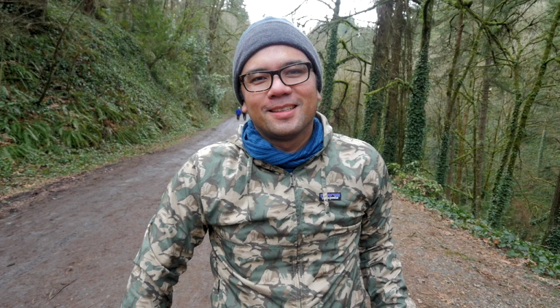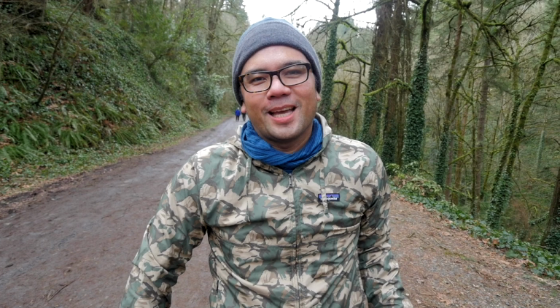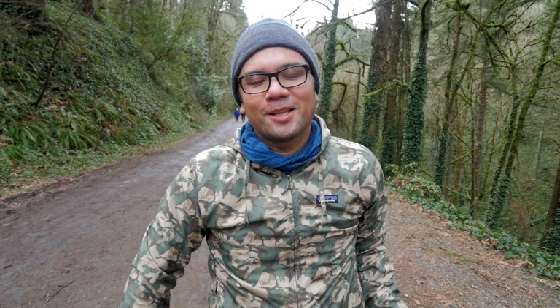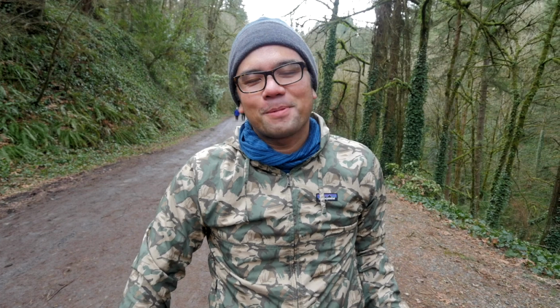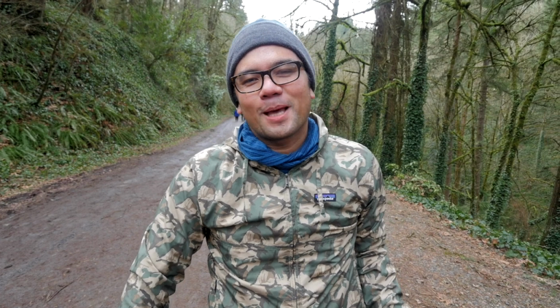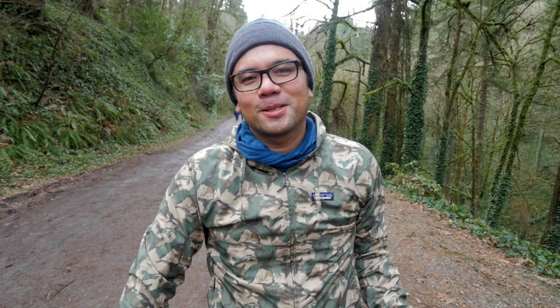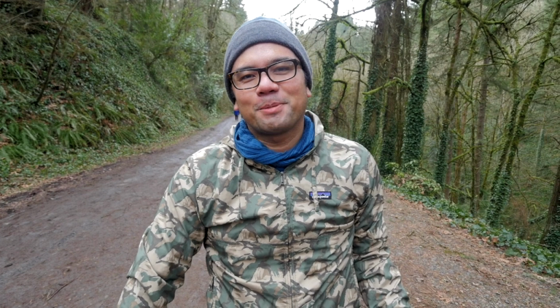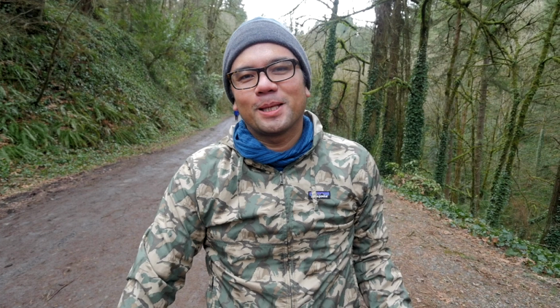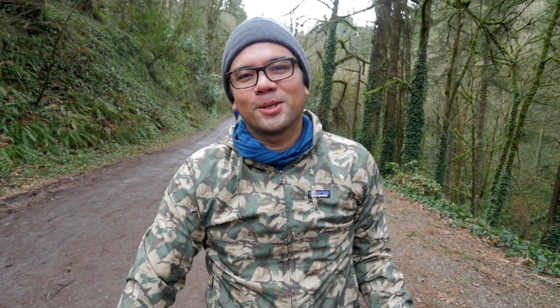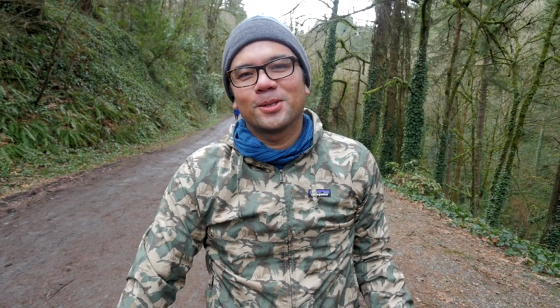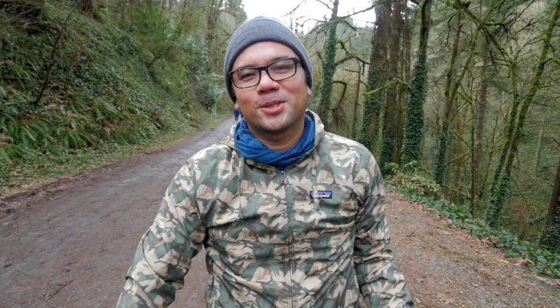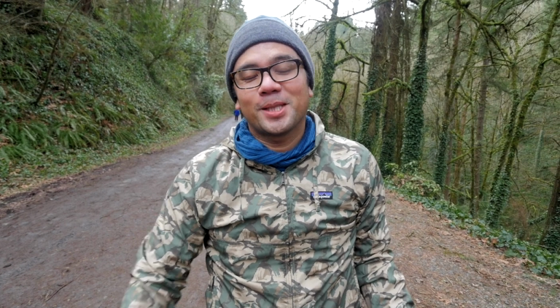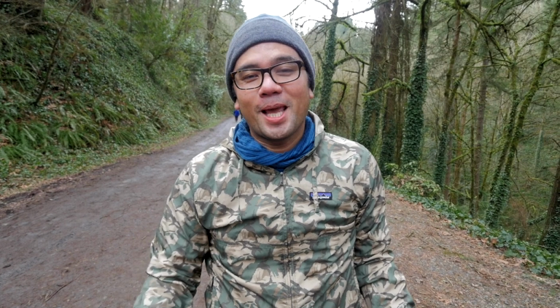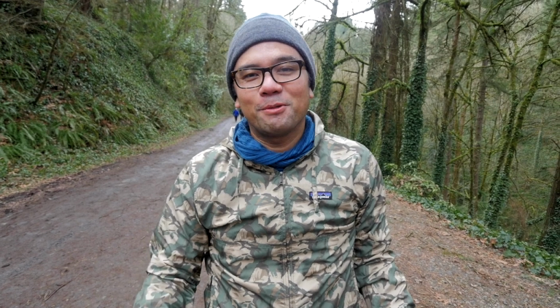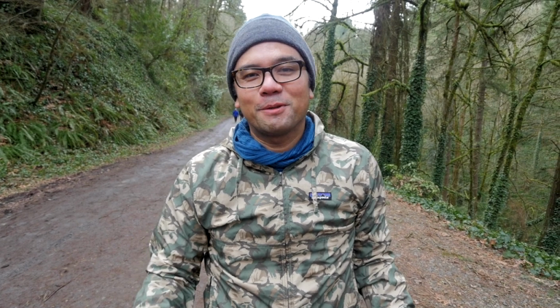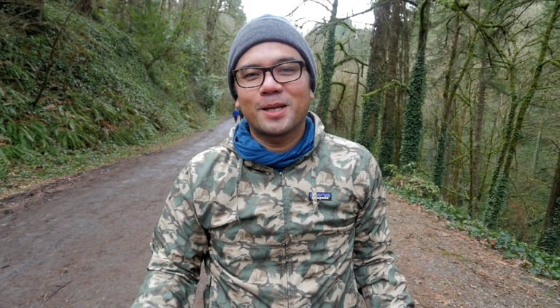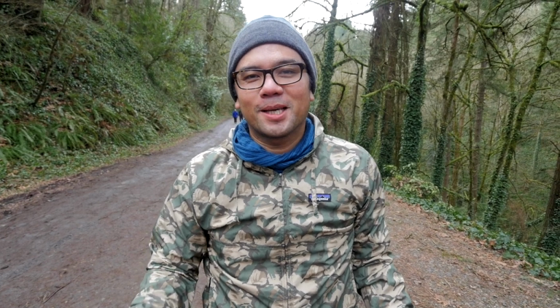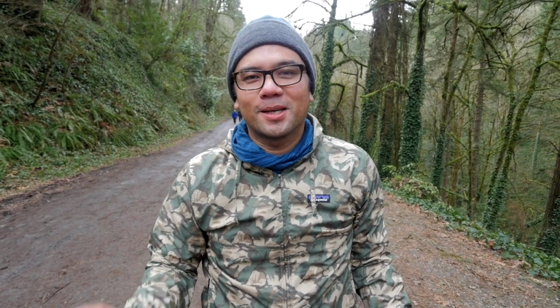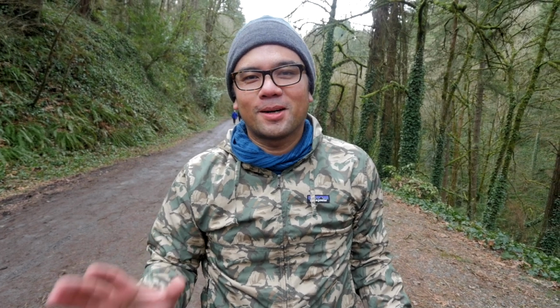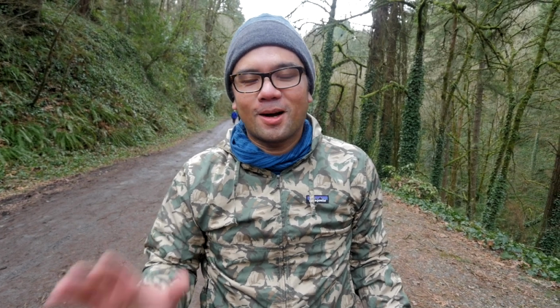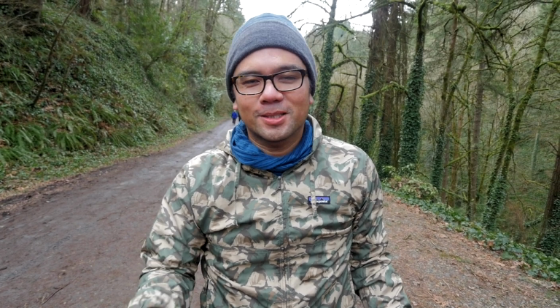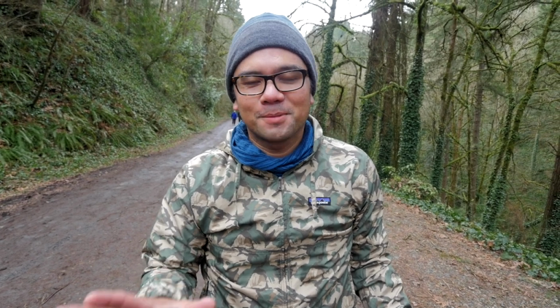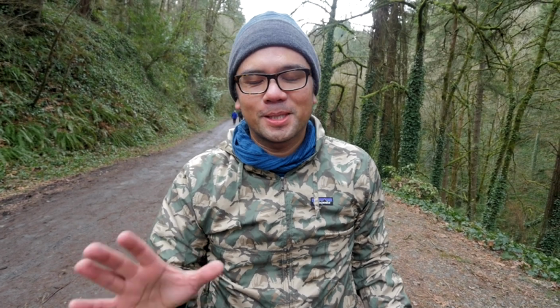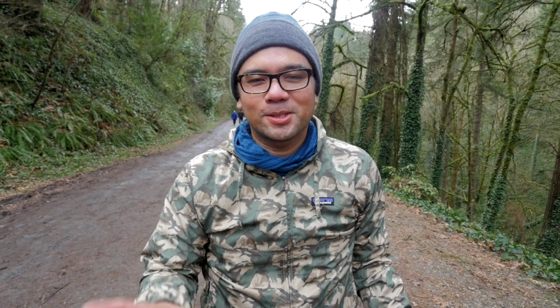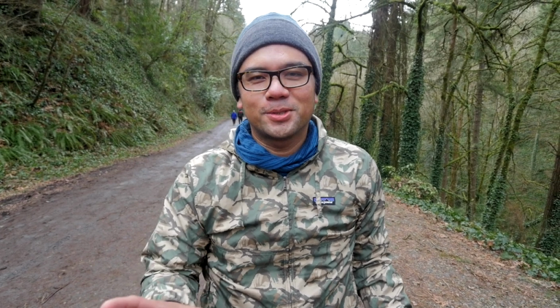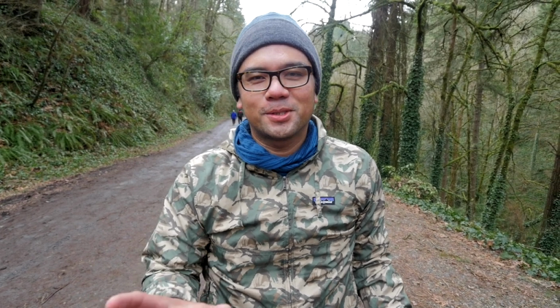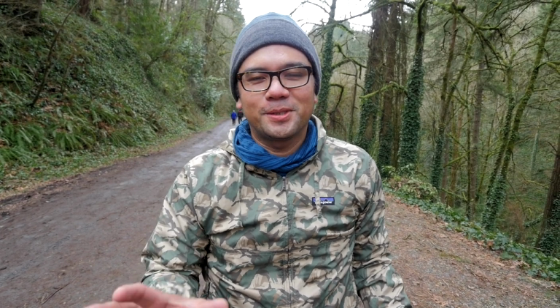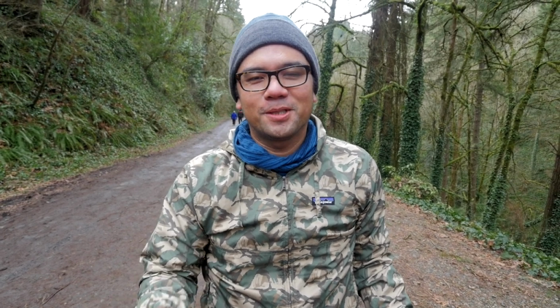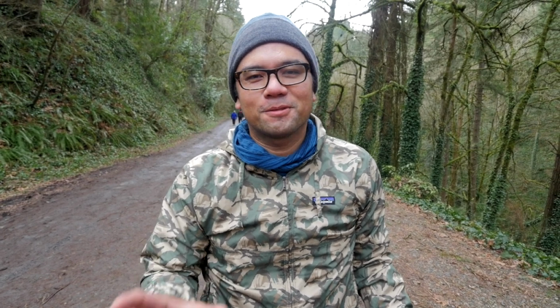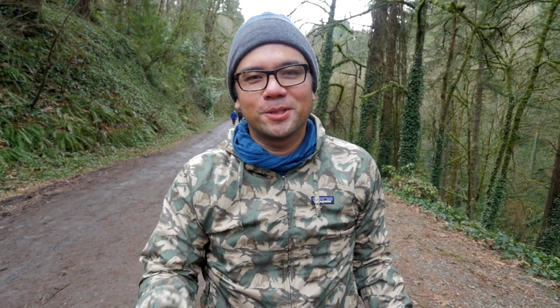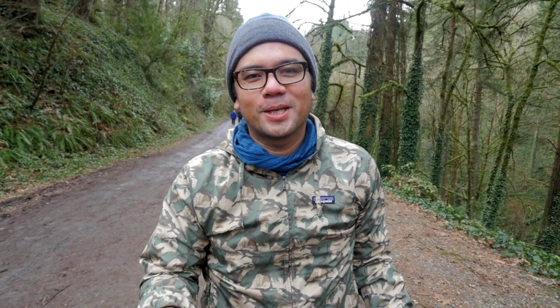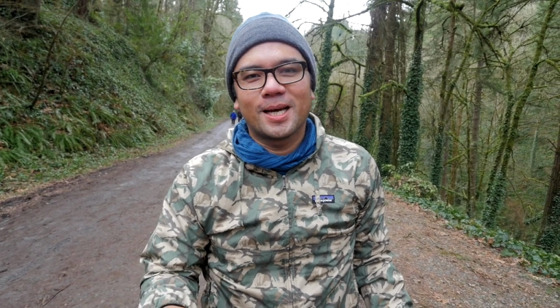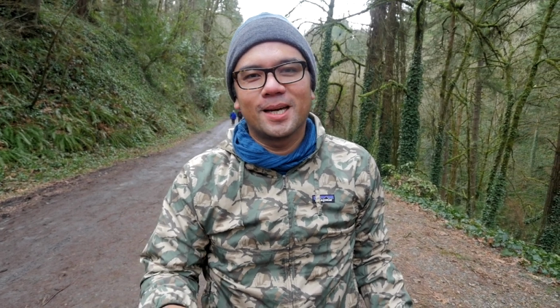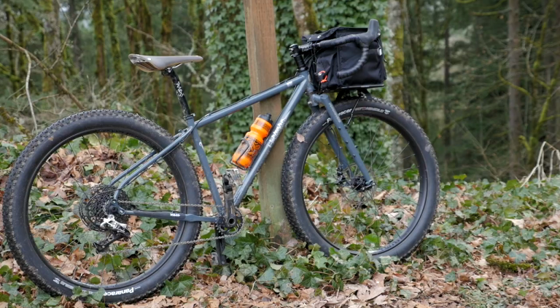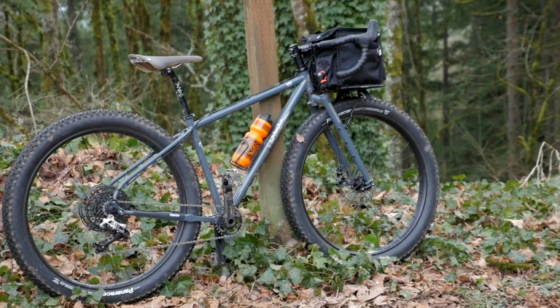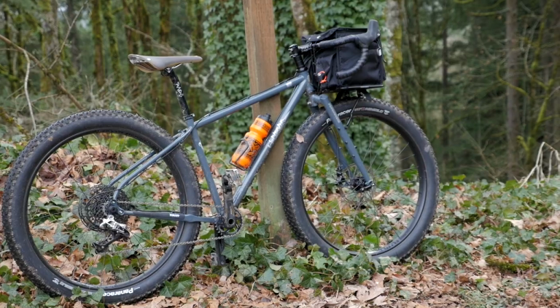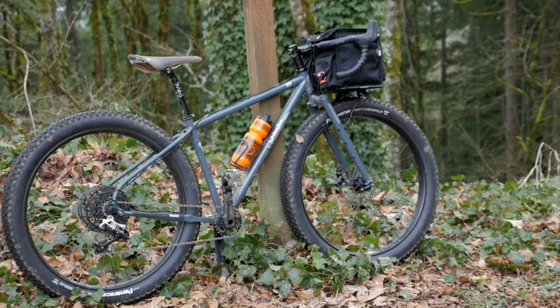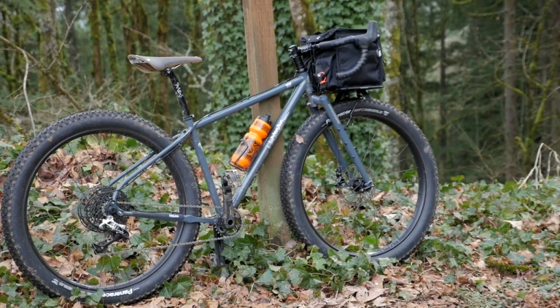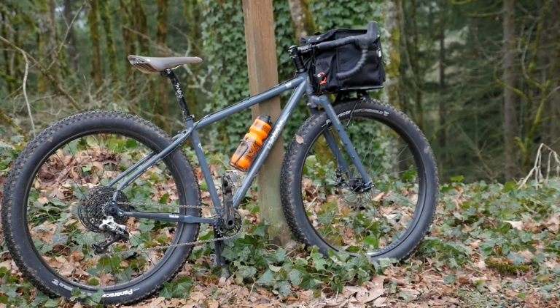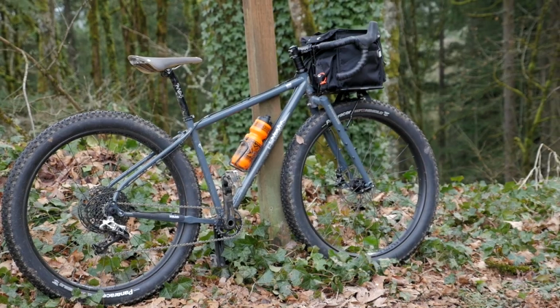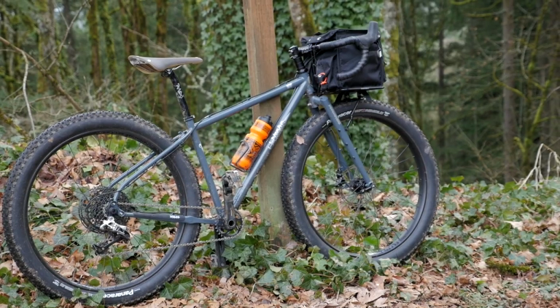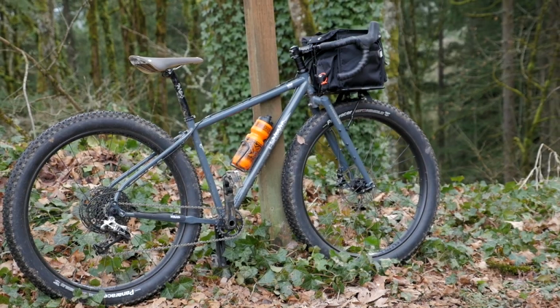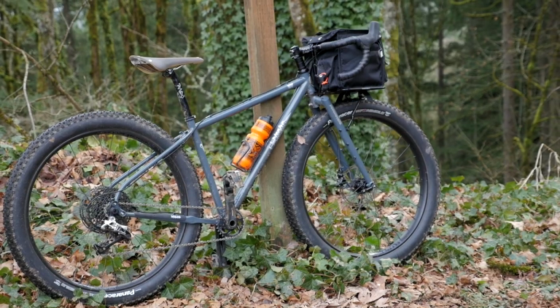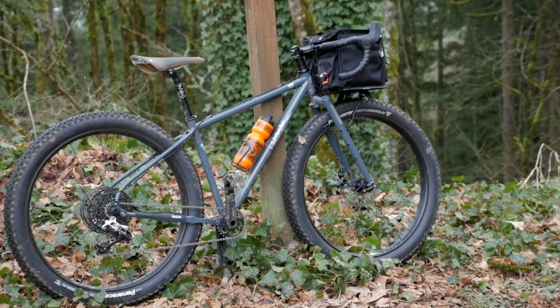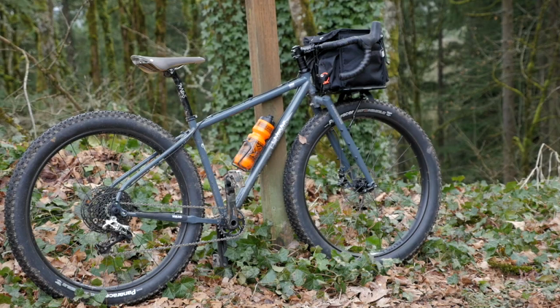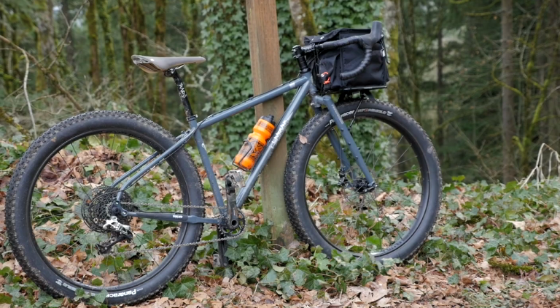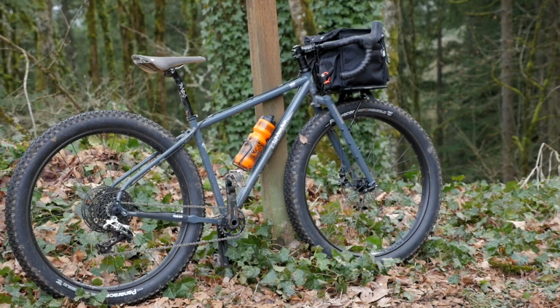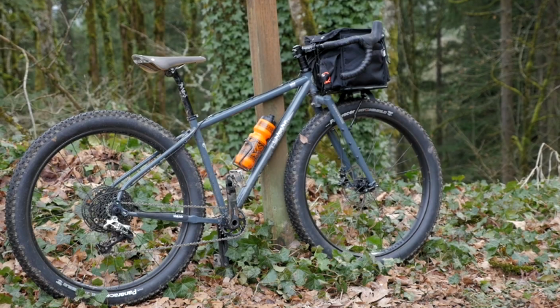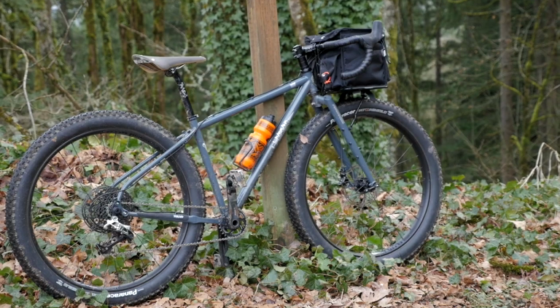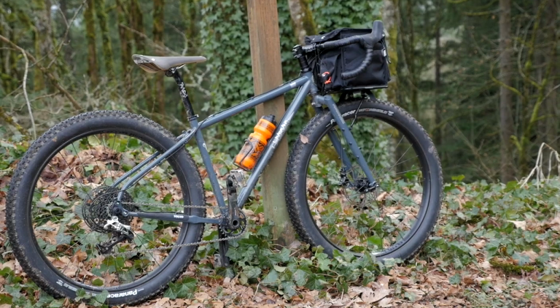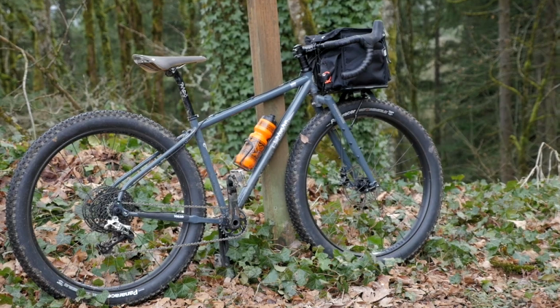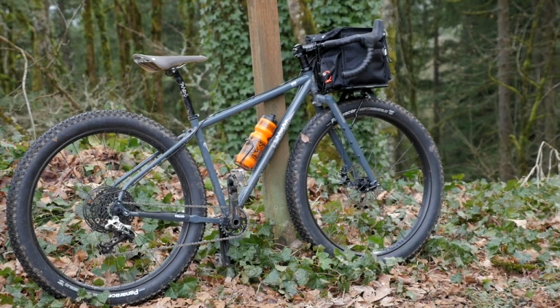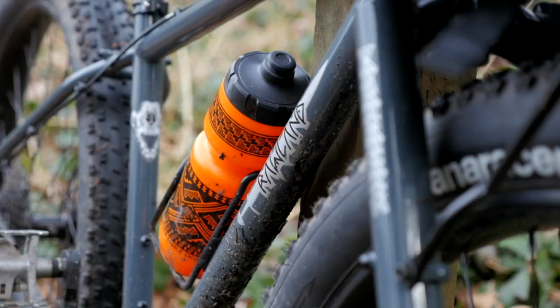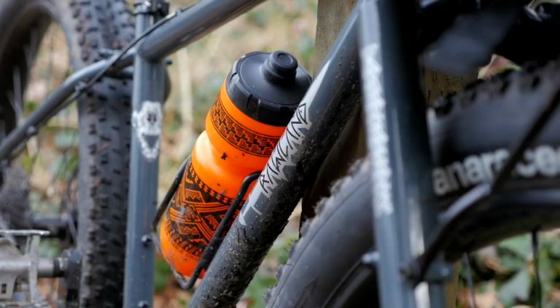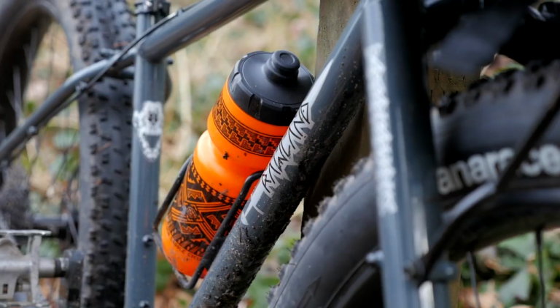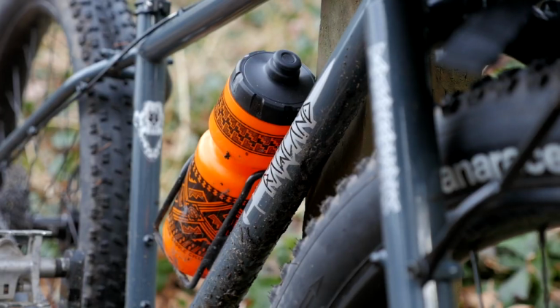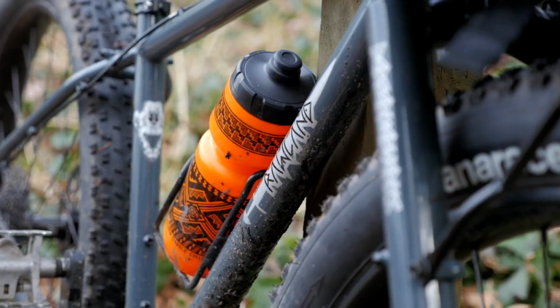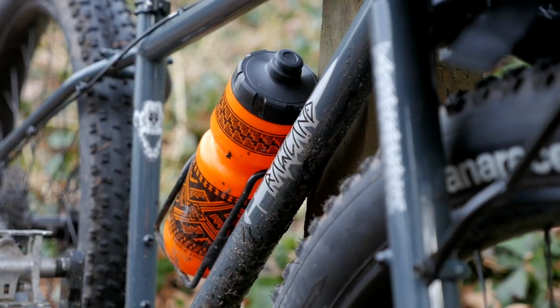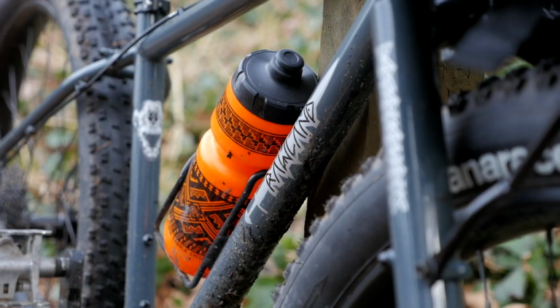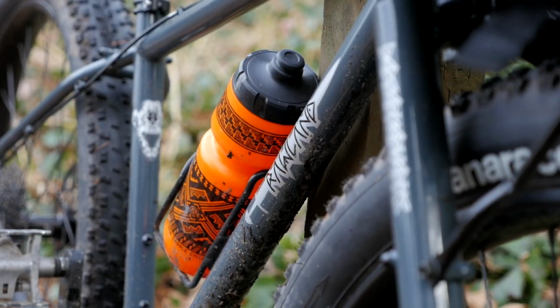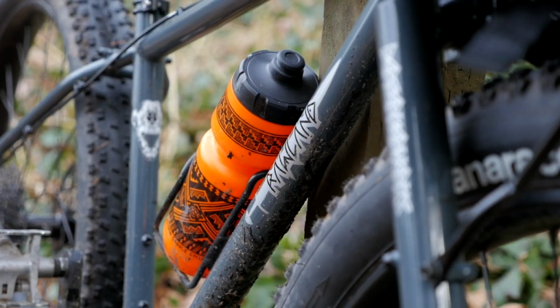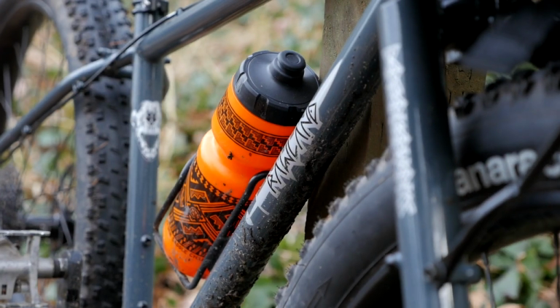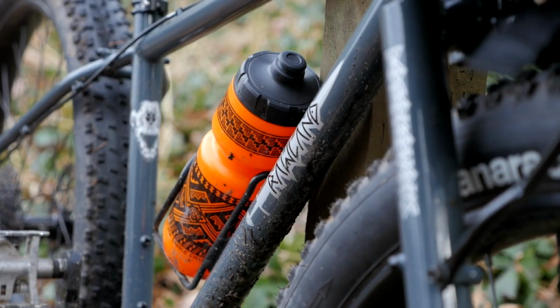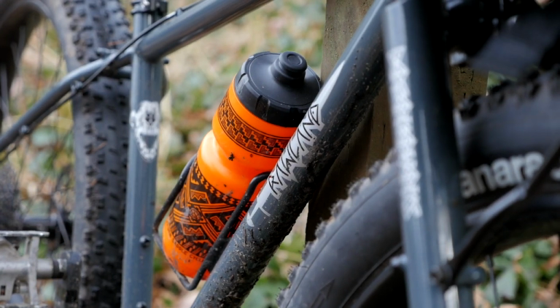Hey there, Pathless Peddlers. Today we've got an awesome exclusive video for you guys. It's going to be a first look at the Rollin' Ulf. So let's take it for a spin.